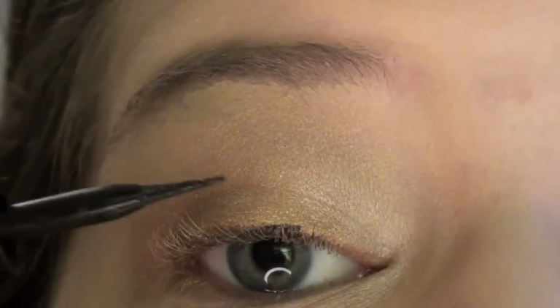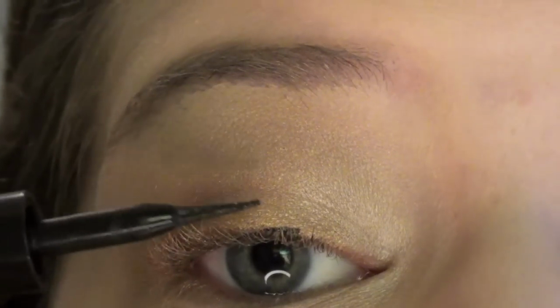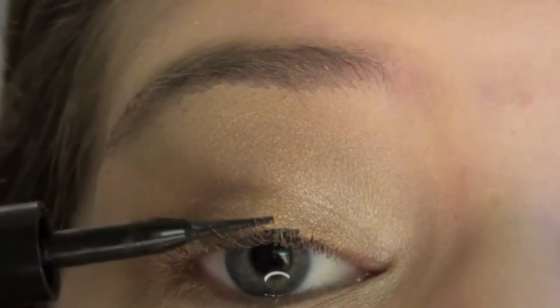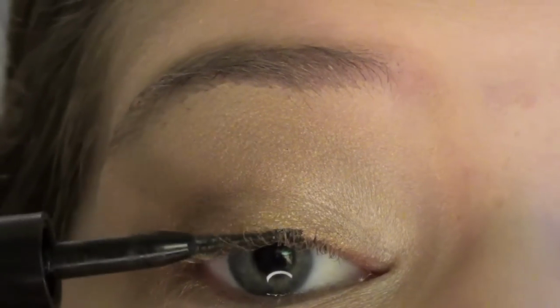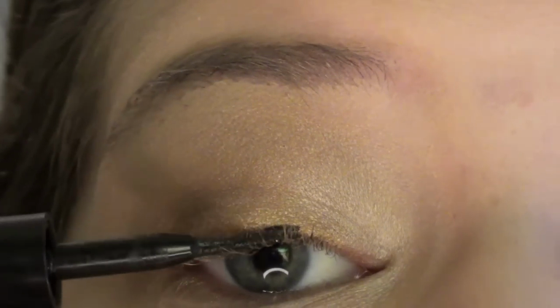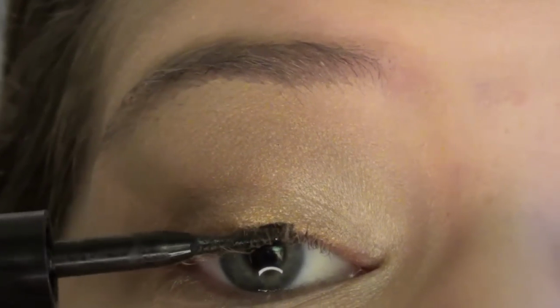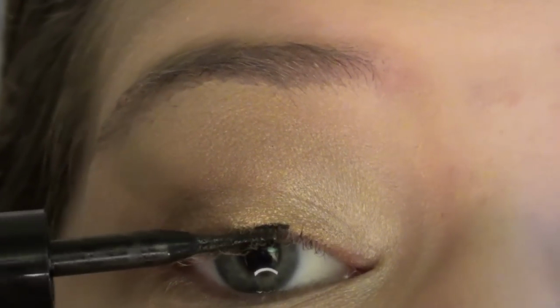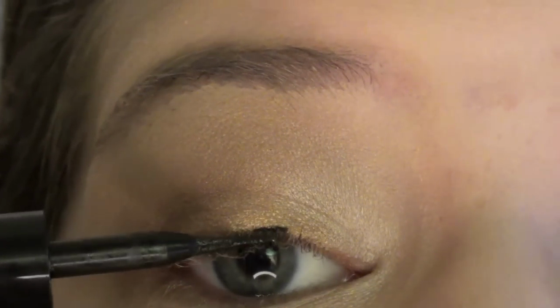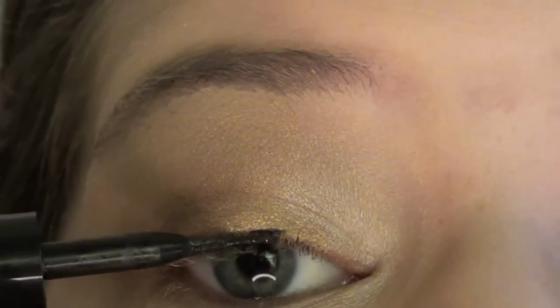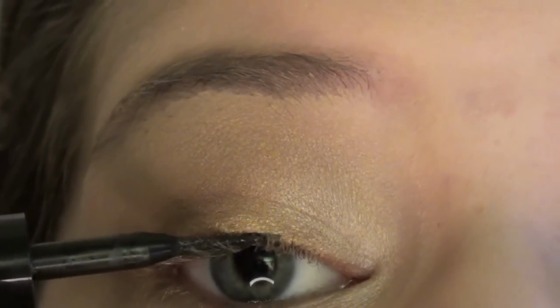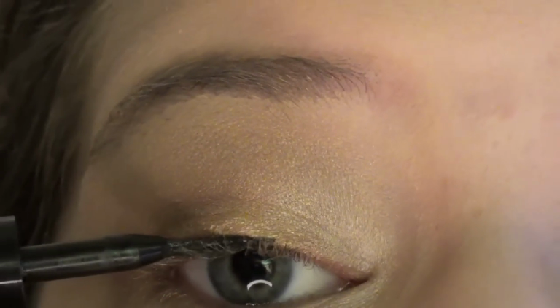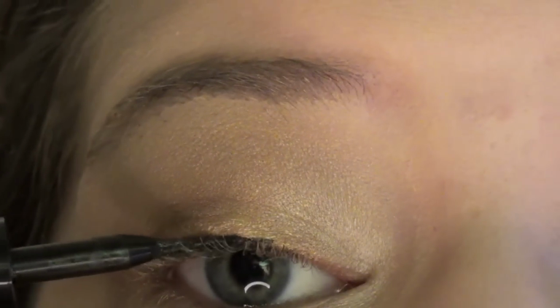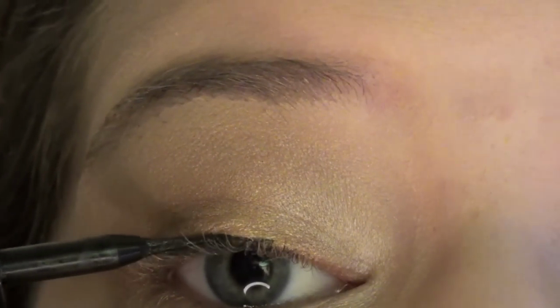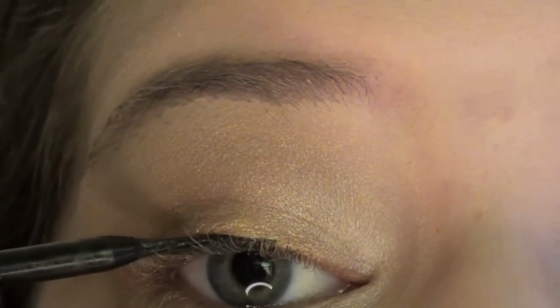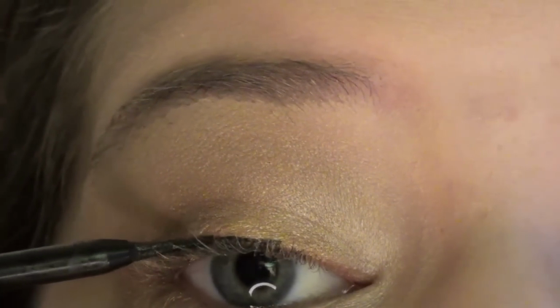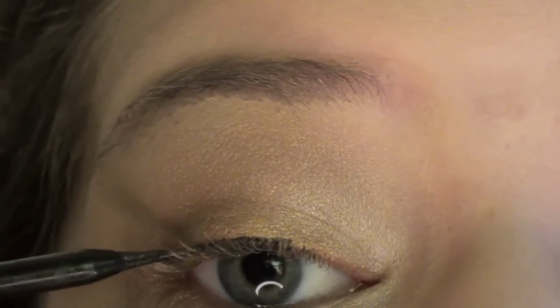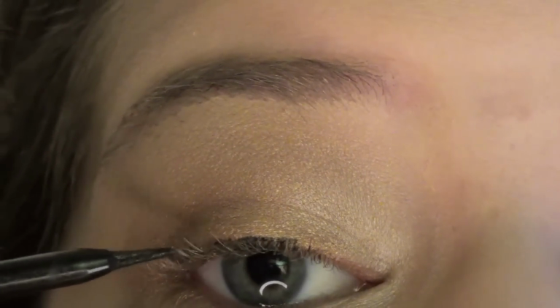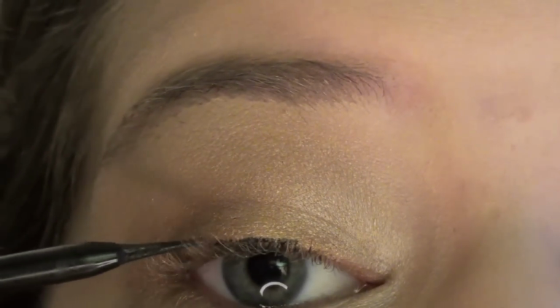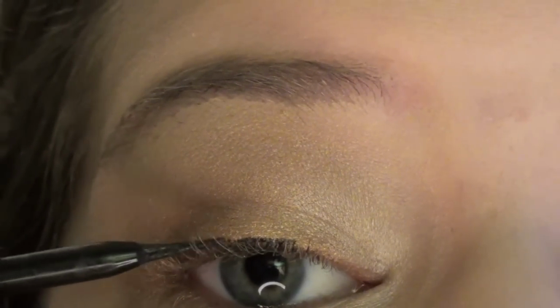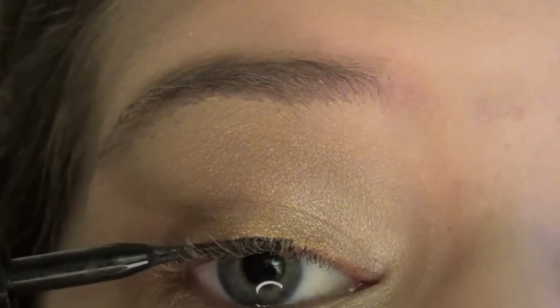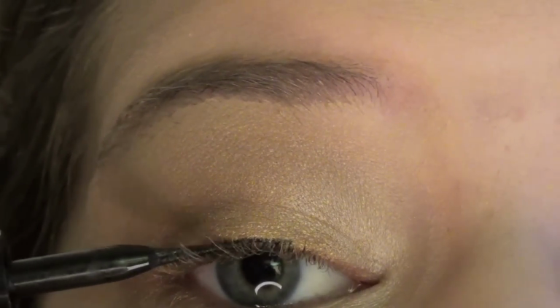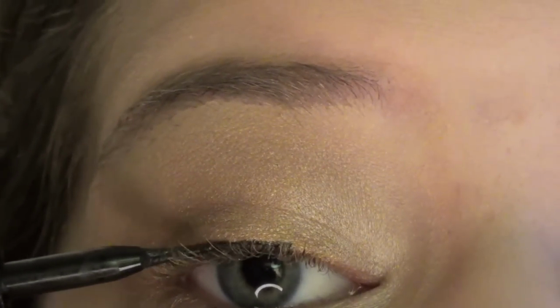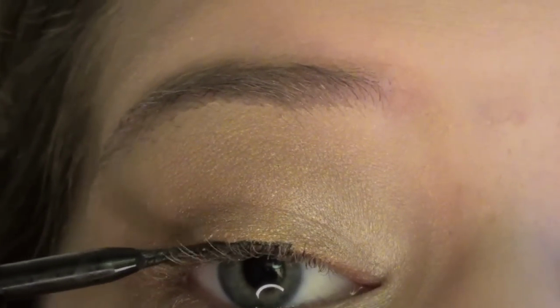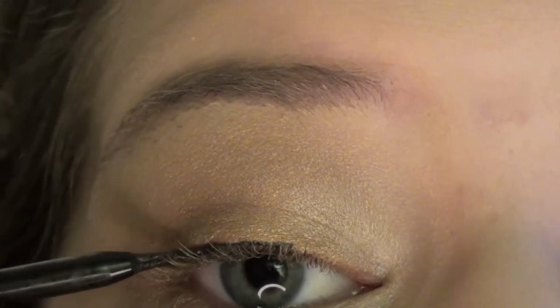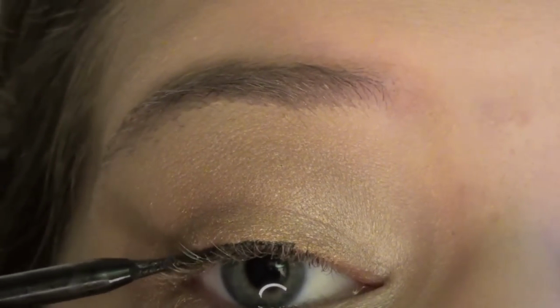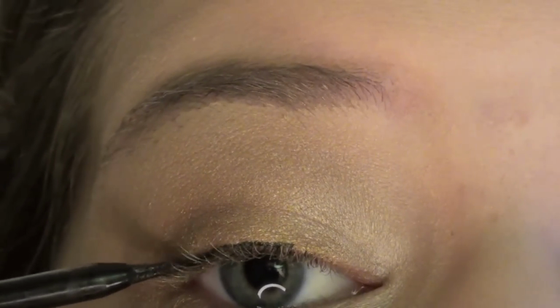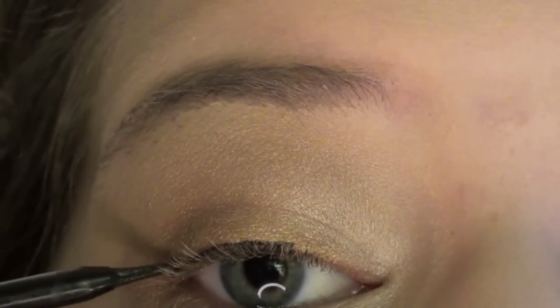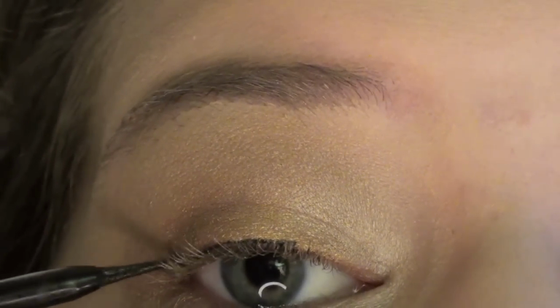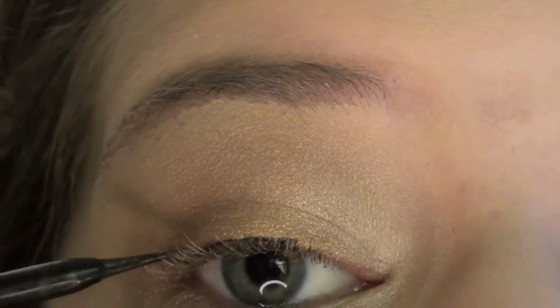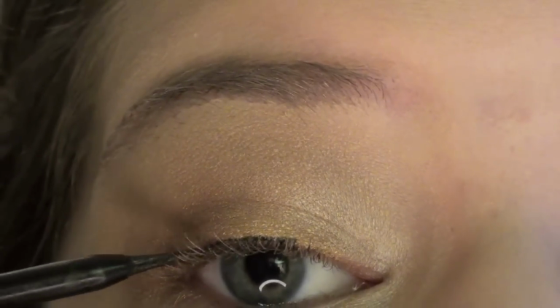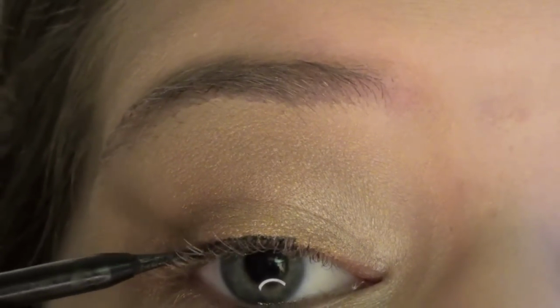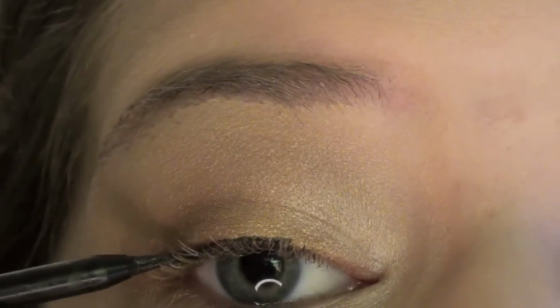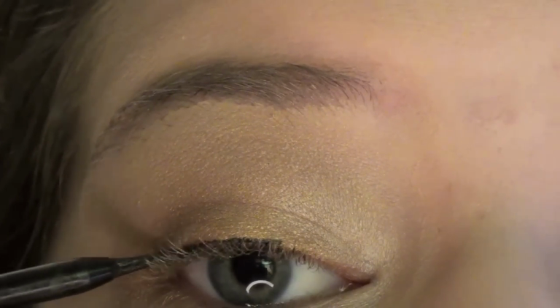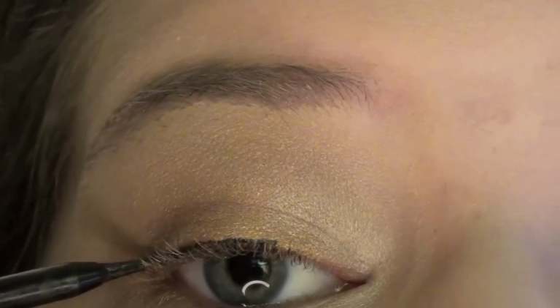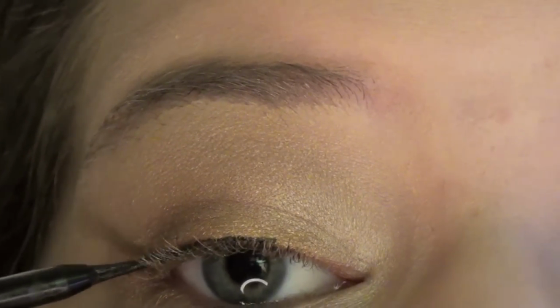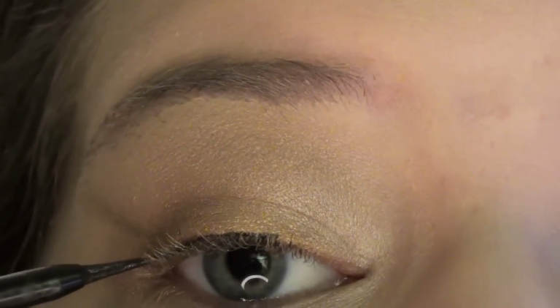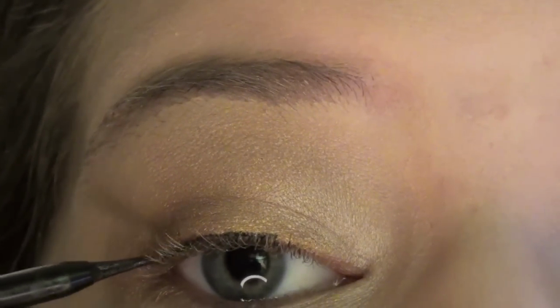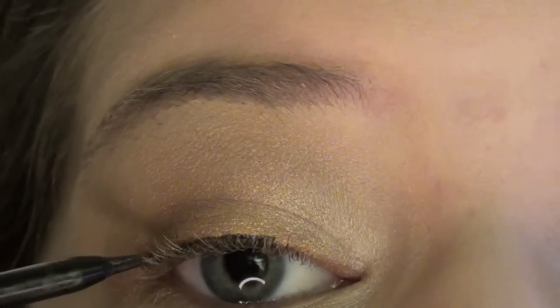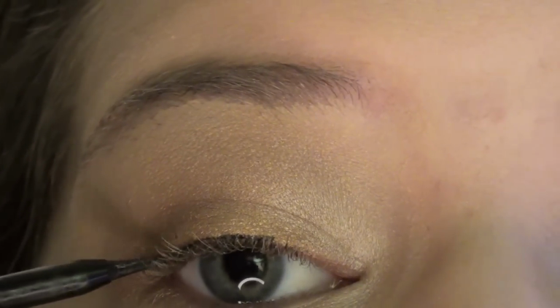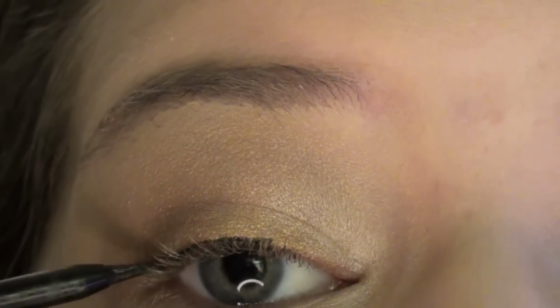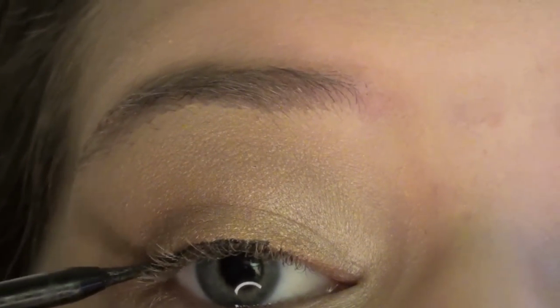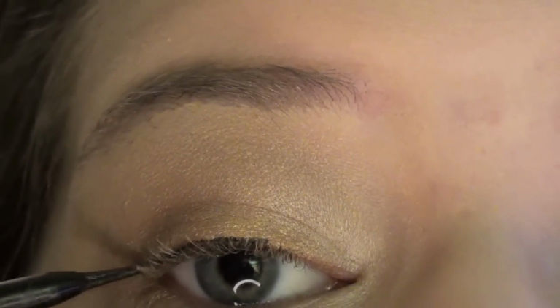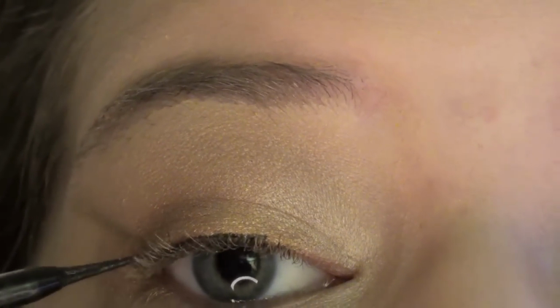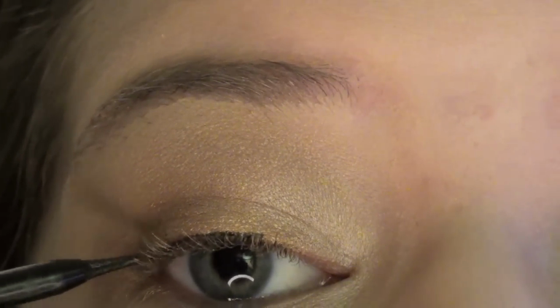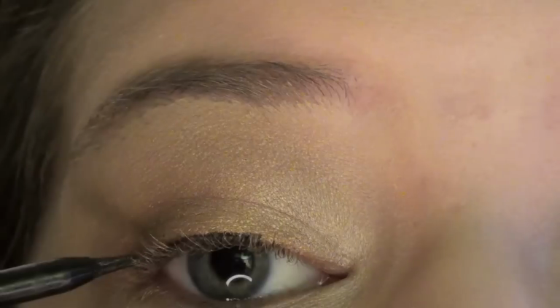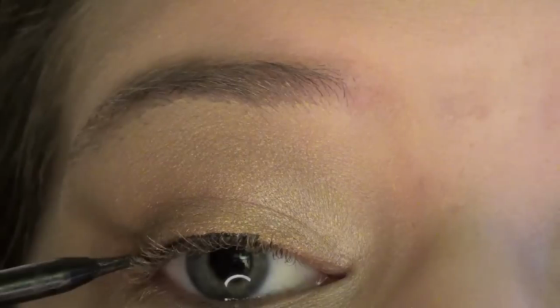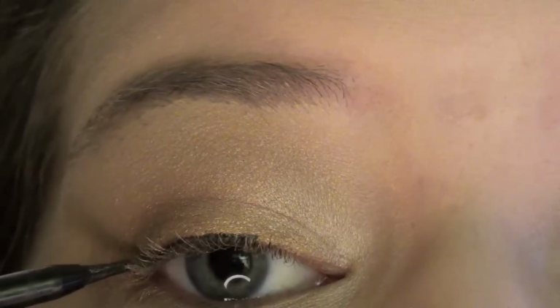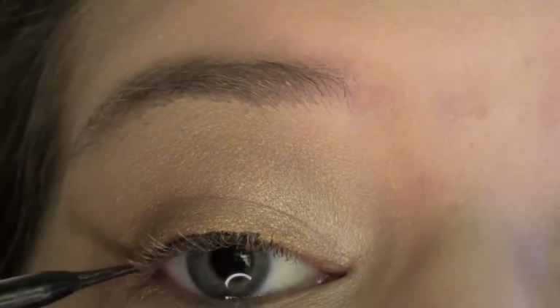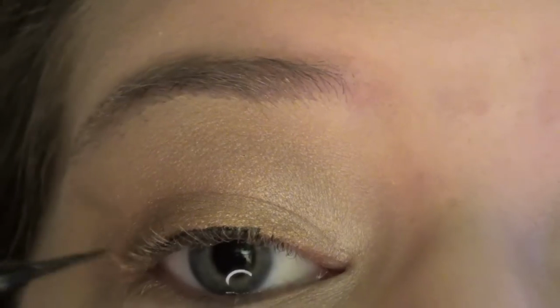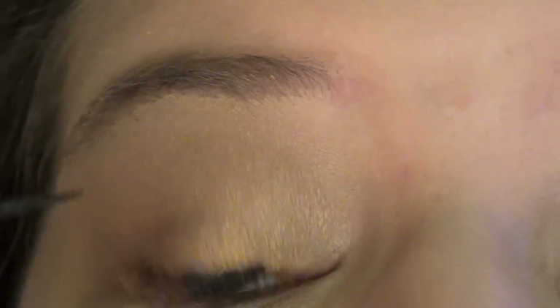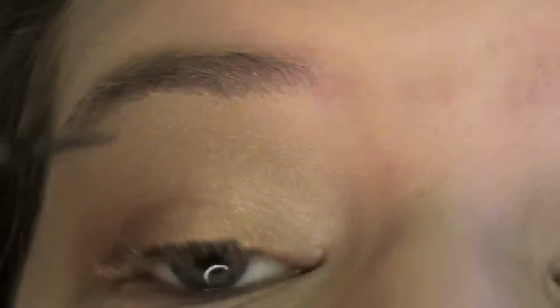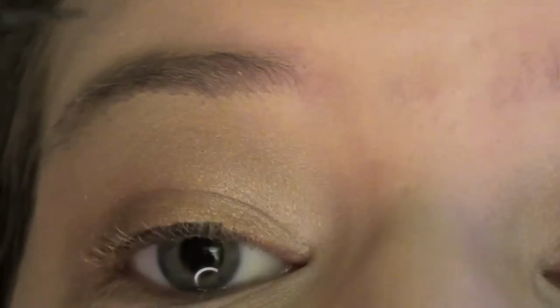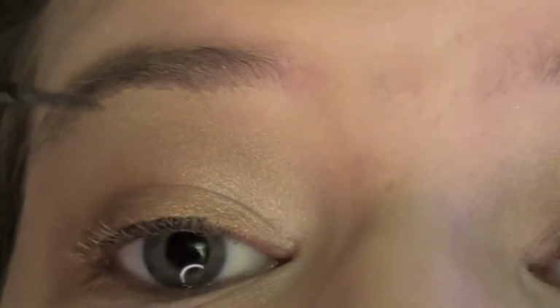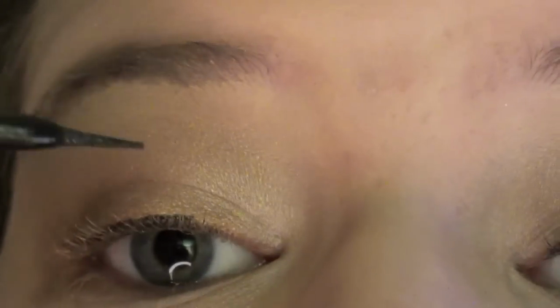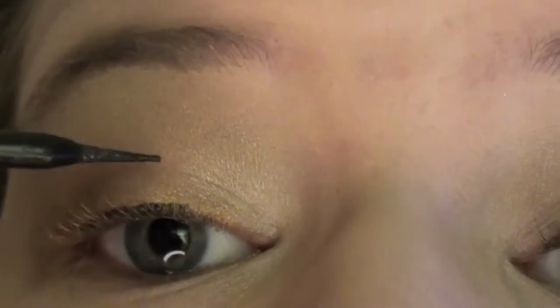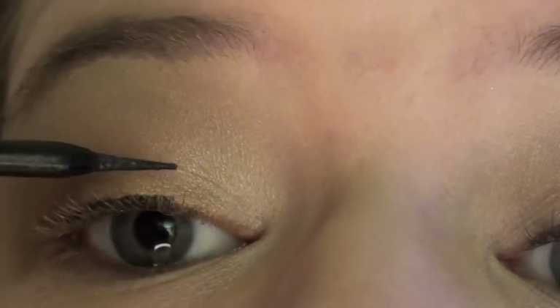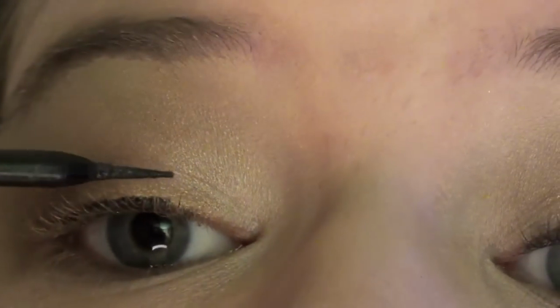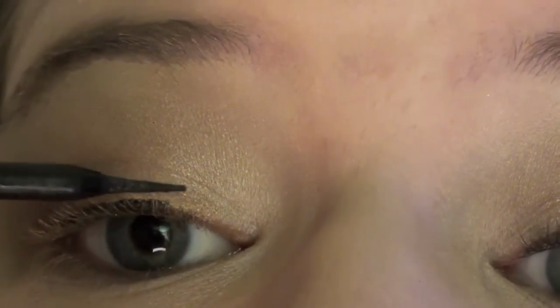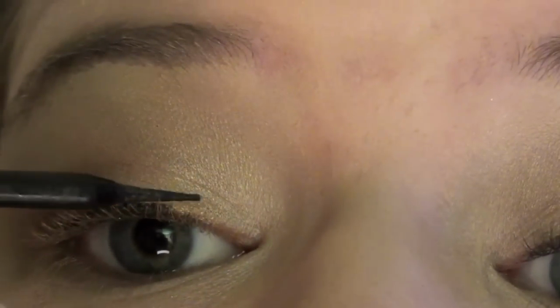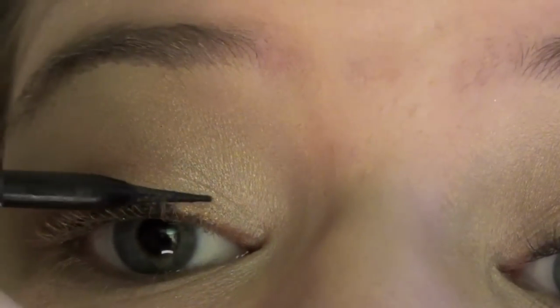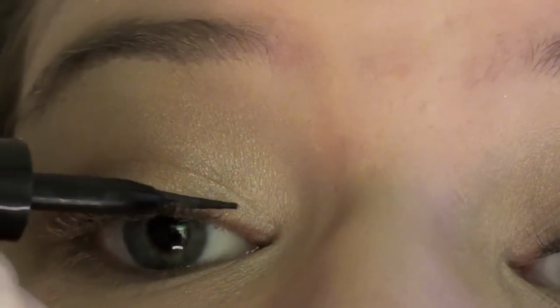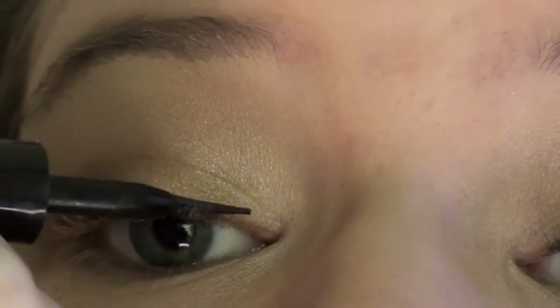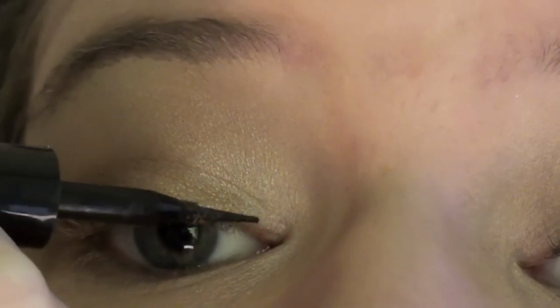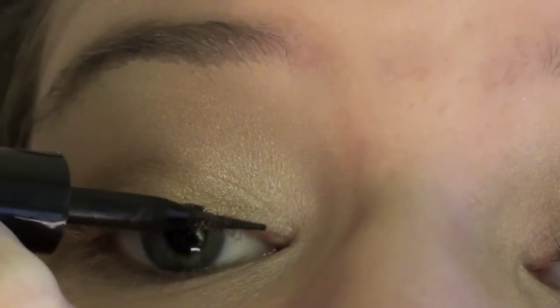Now the Maybelline Line Stiletto liquid liner, and I'm lining my upper lash line. It's just a really thin line.